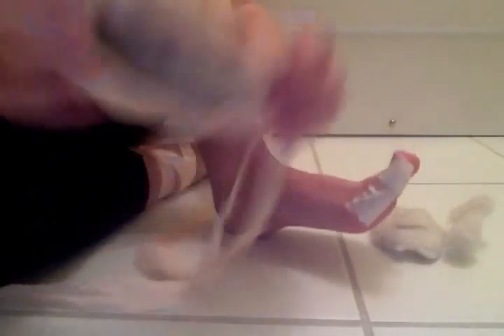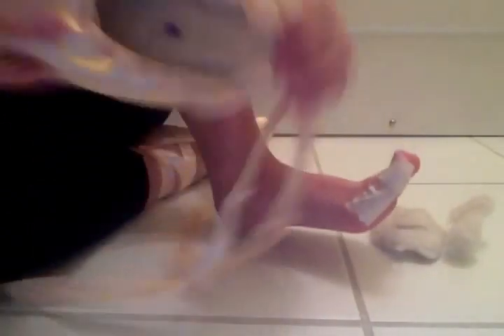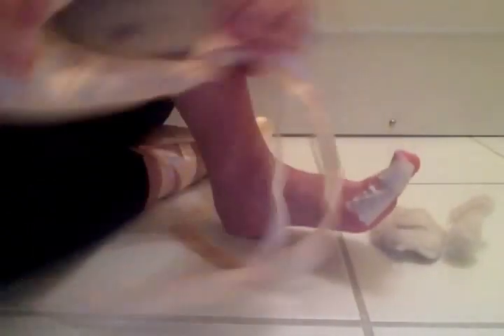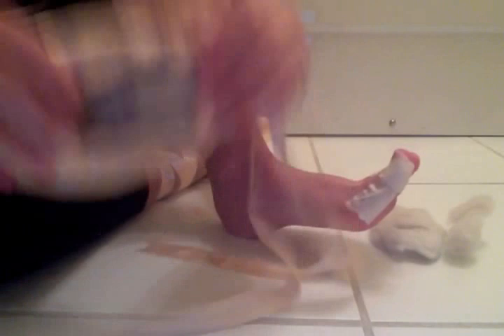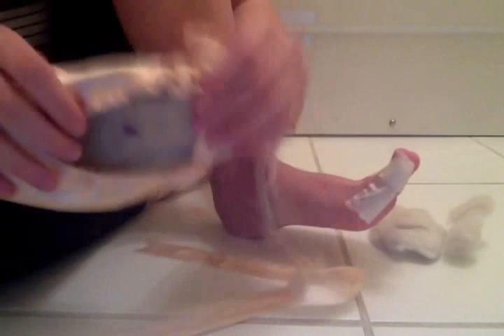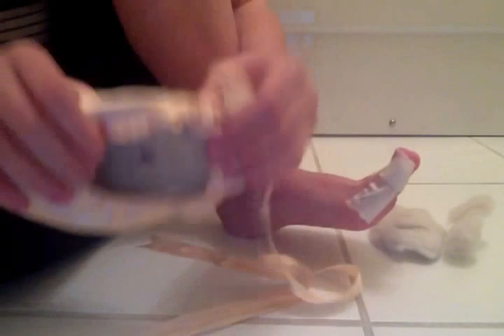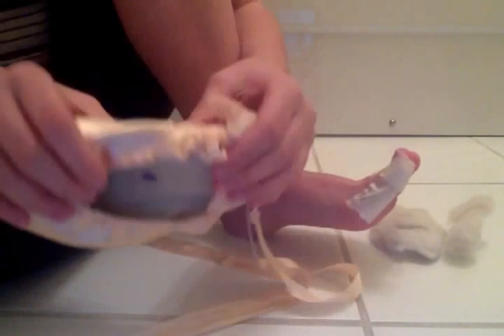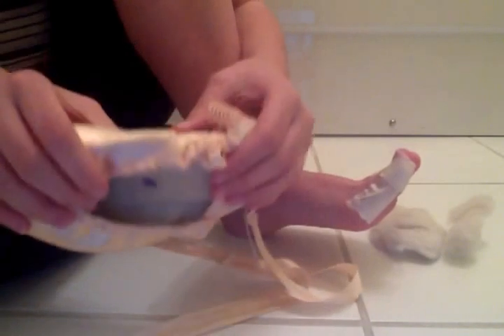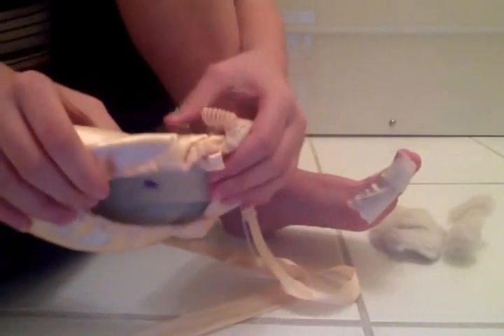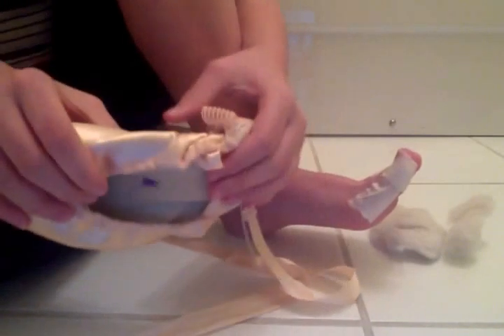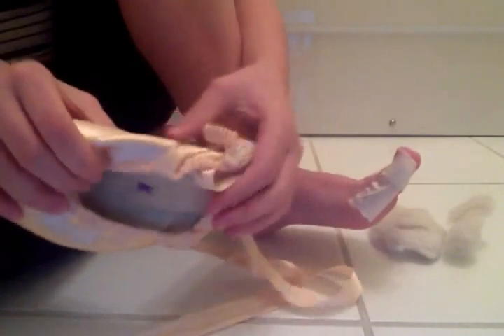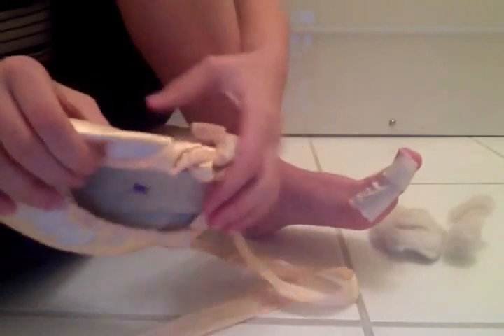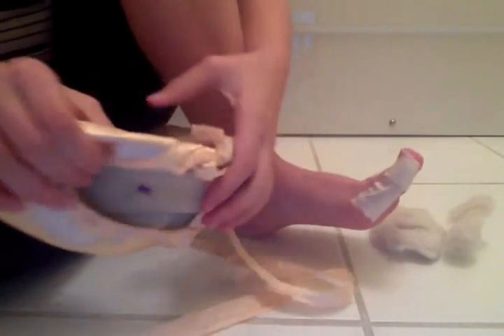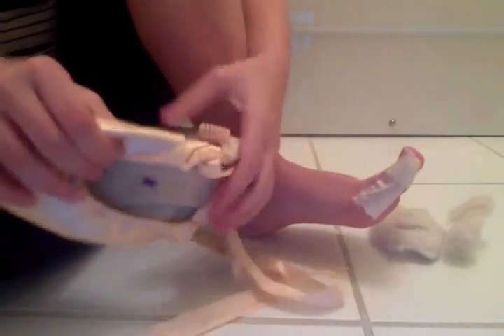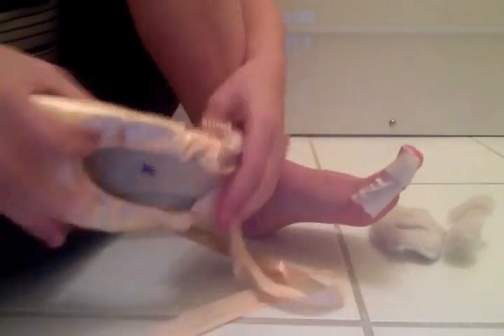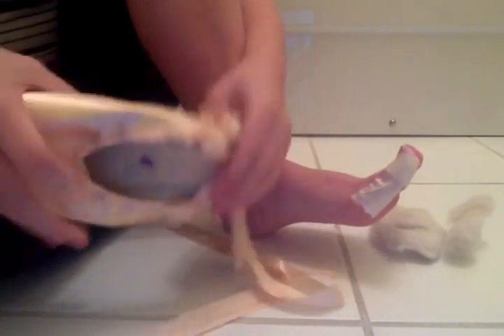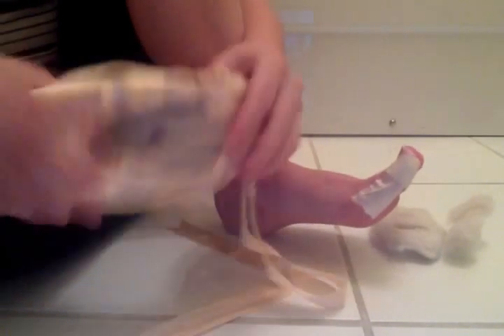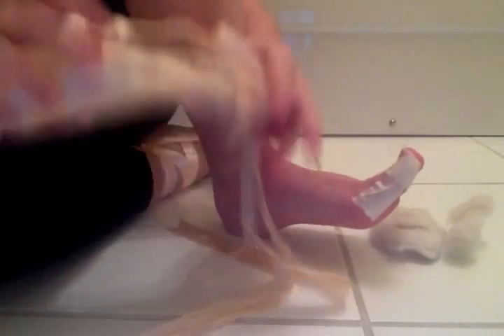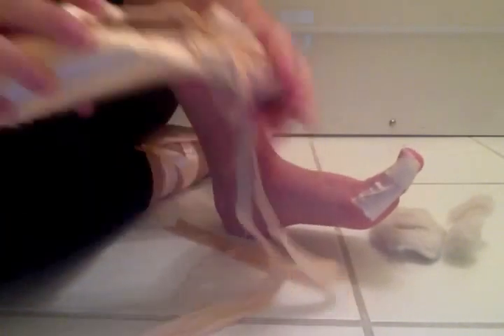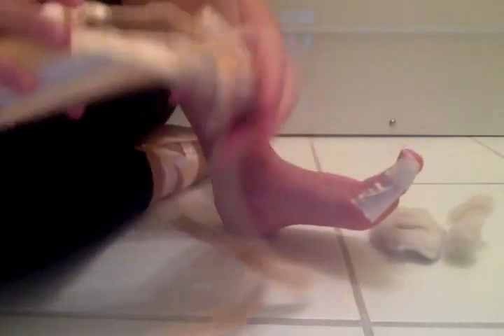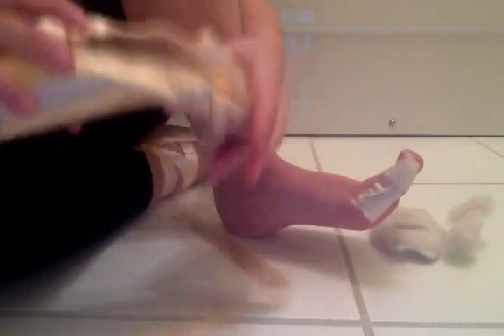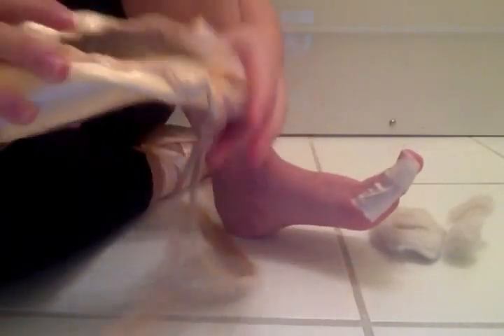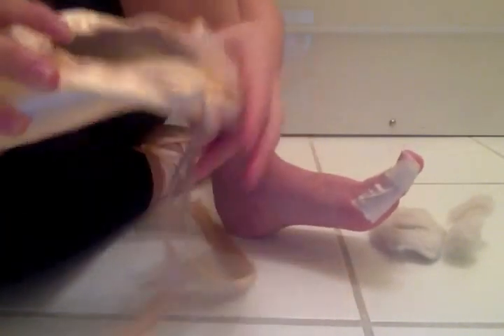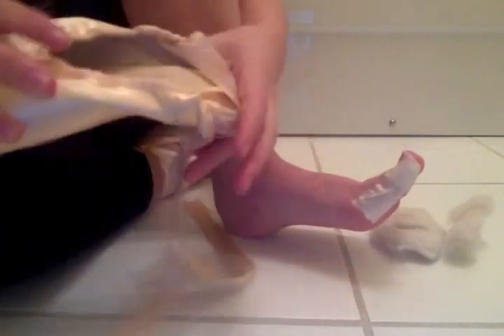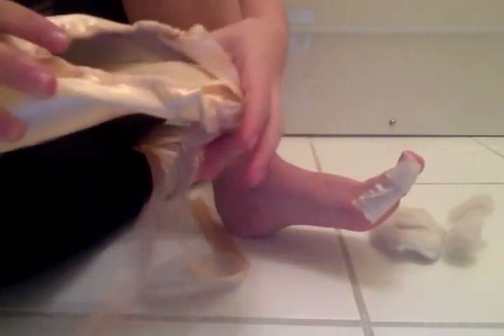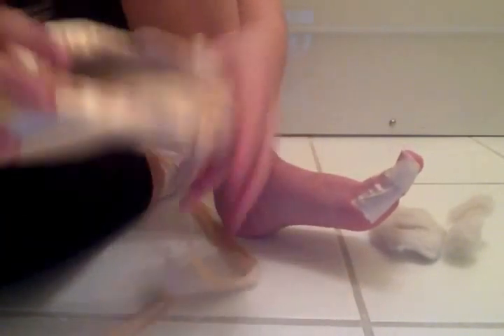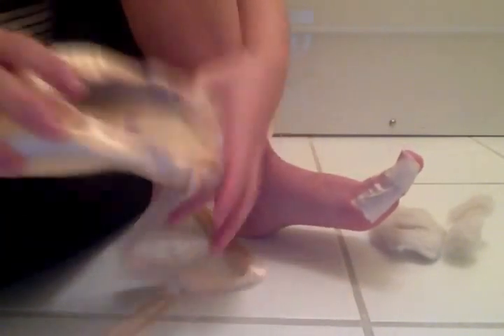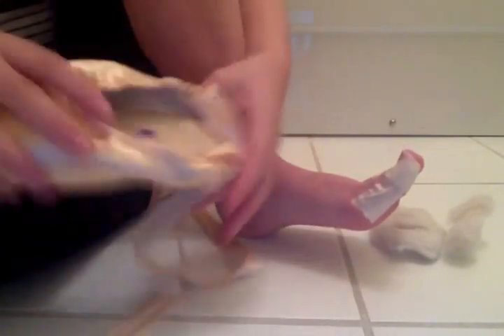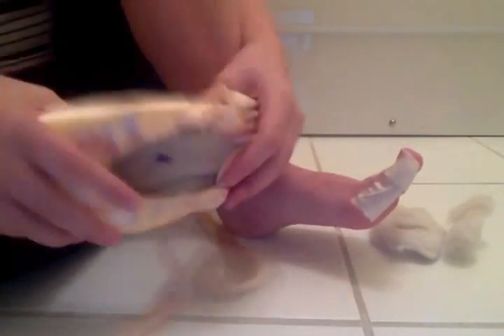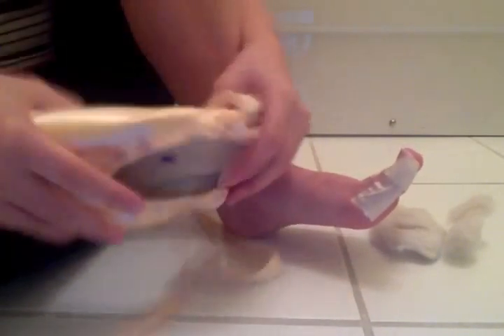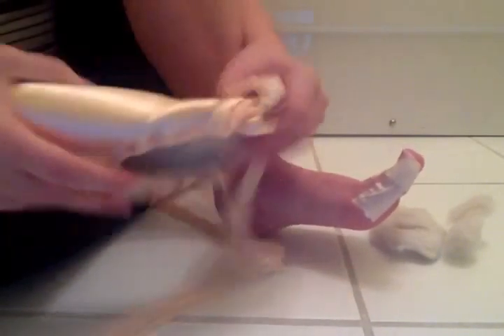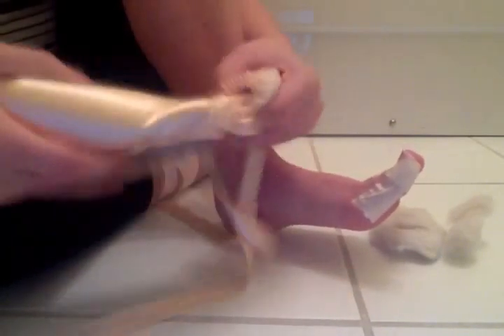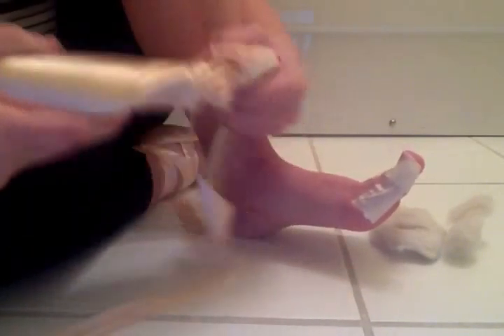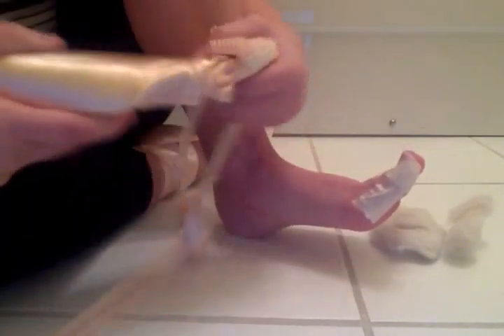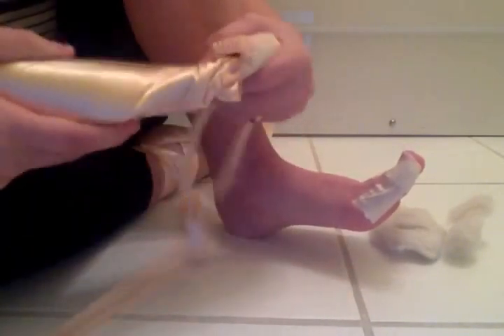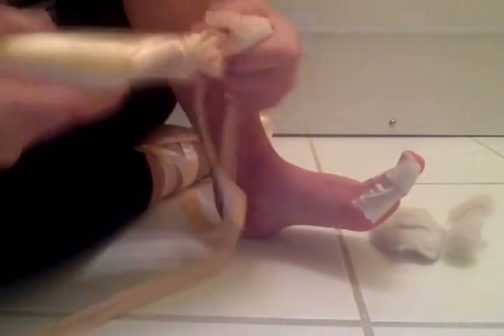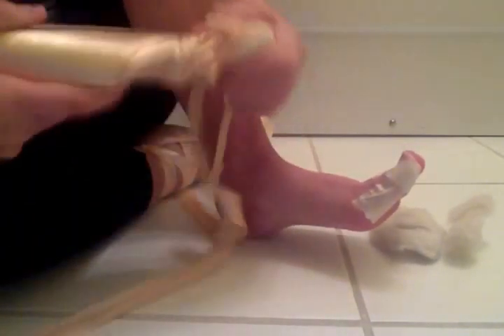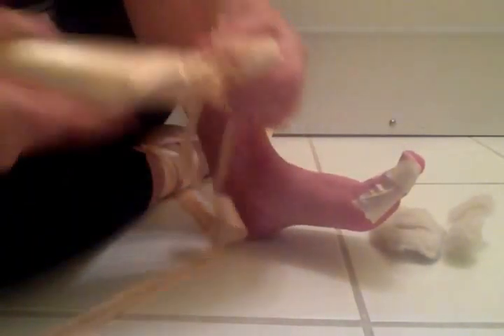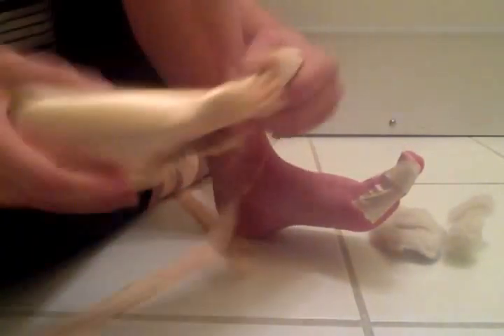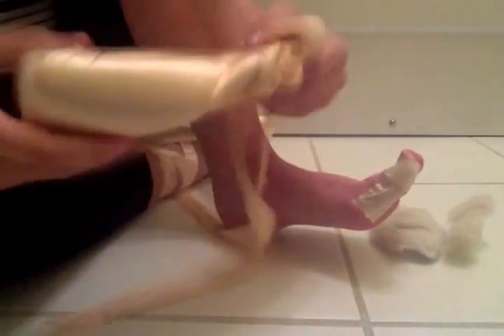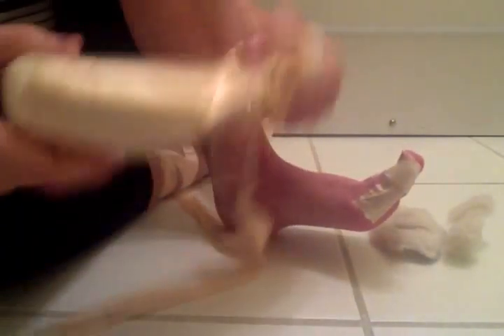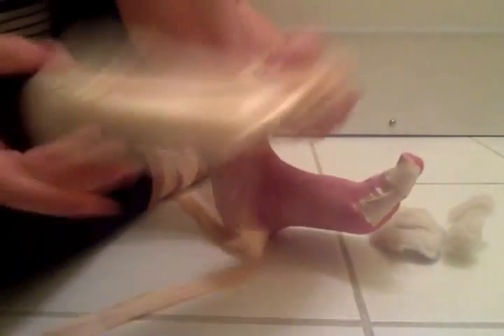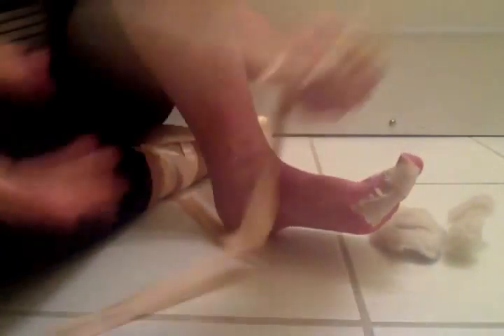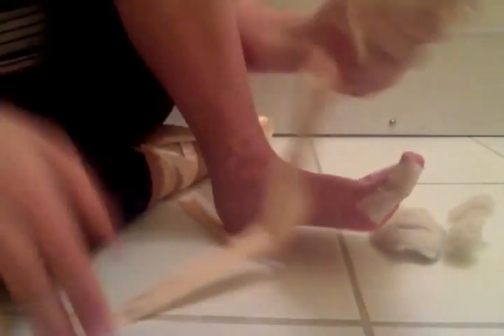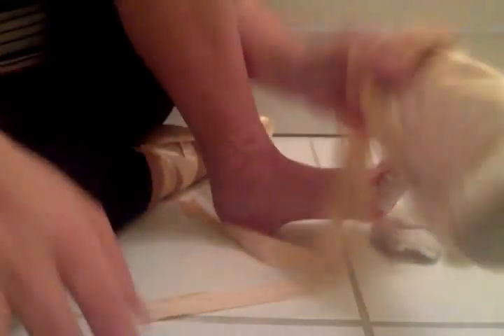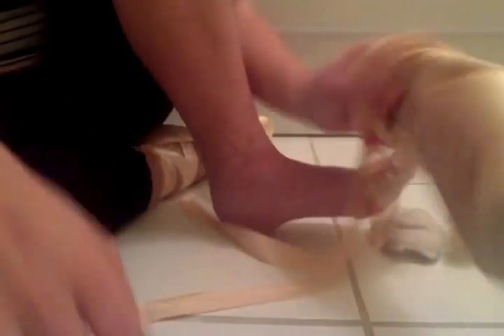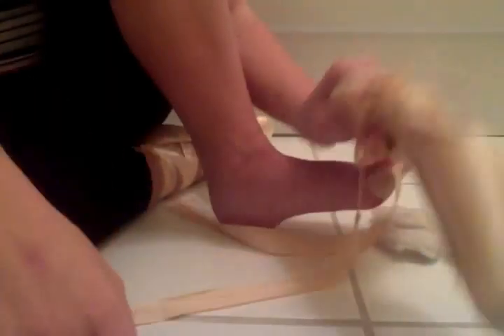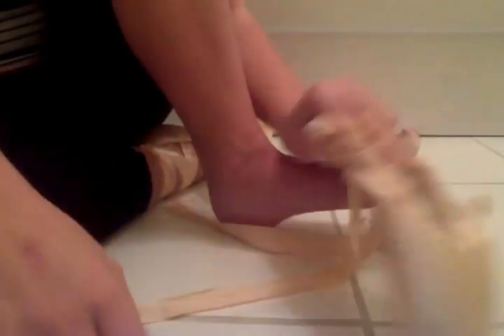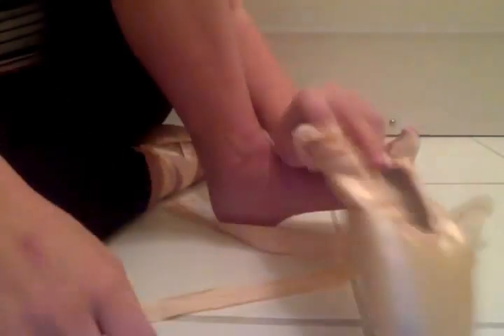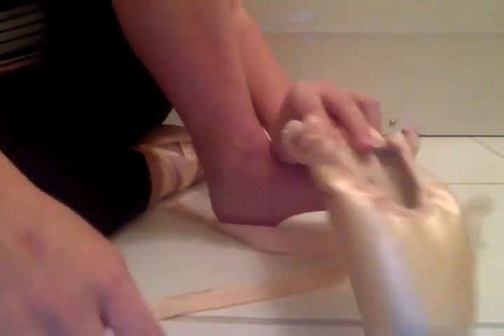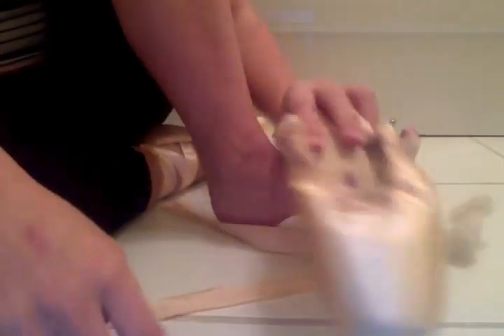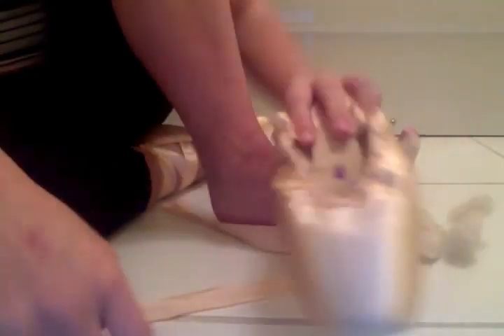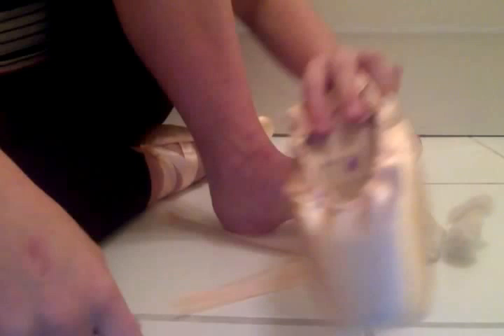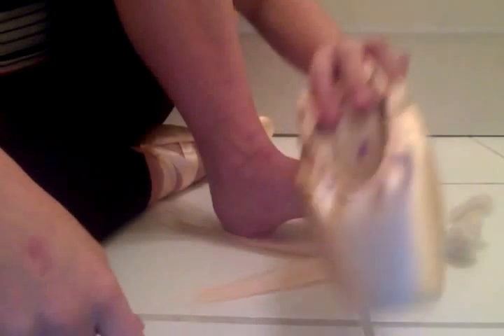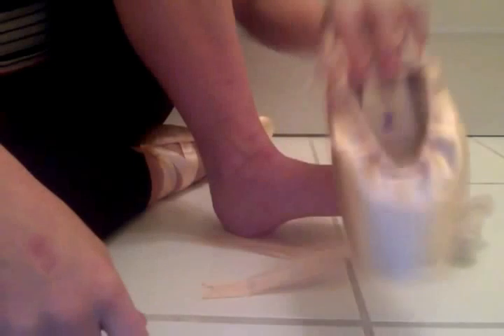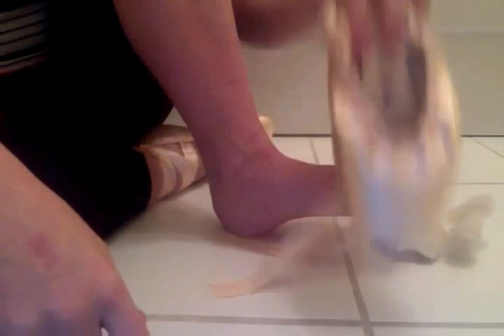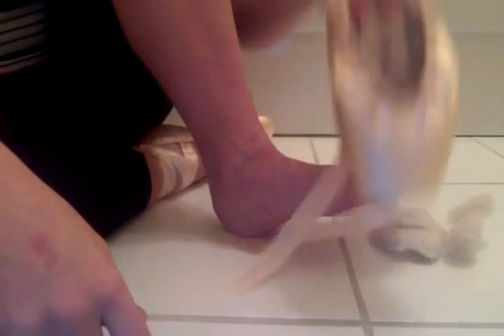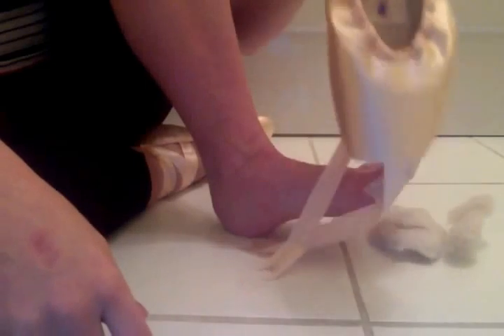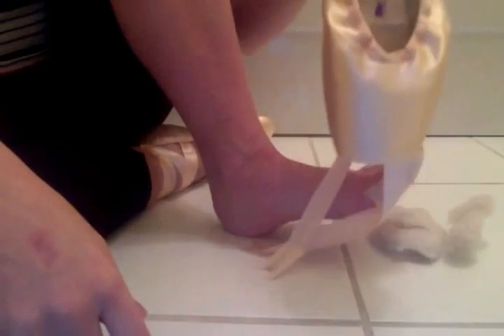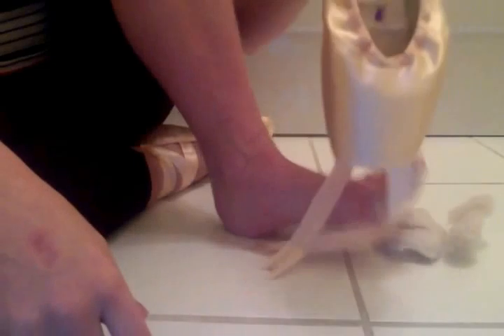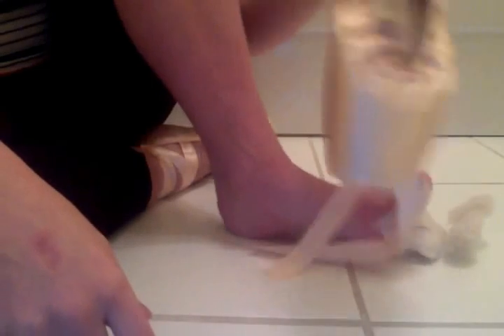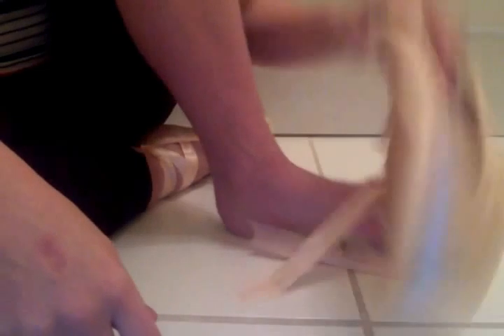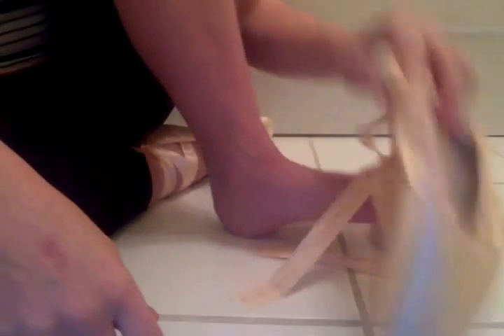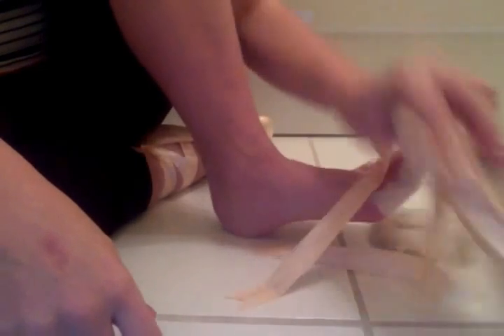And this is the shank, and it is really hard and it doesn't bend. So yeah, that's my pointe shoe.